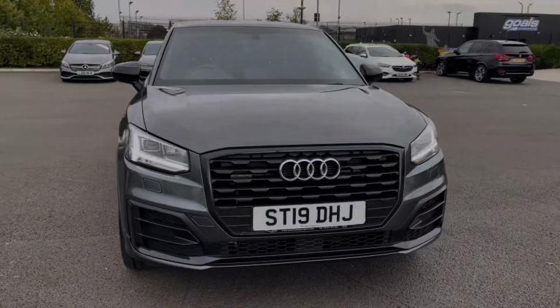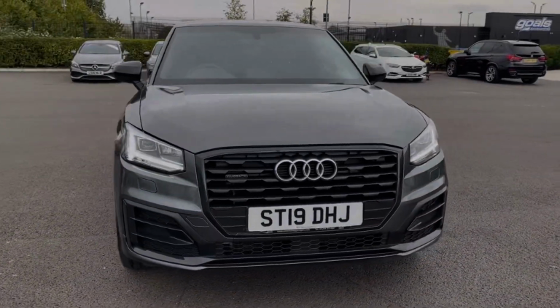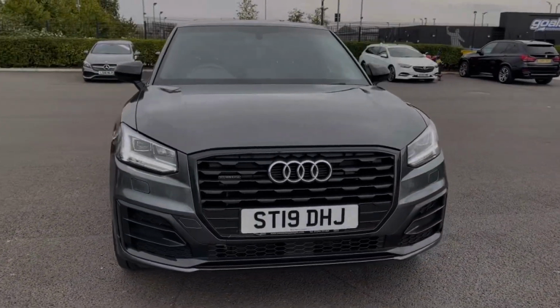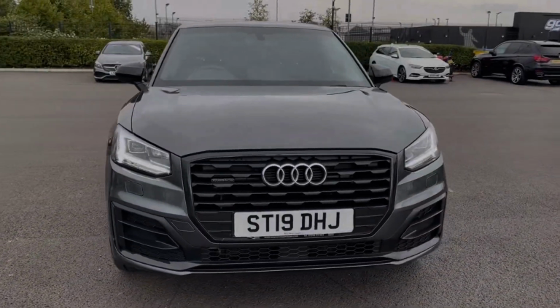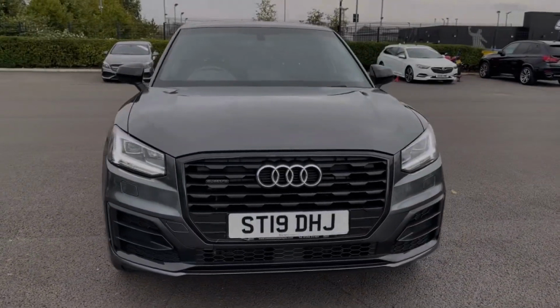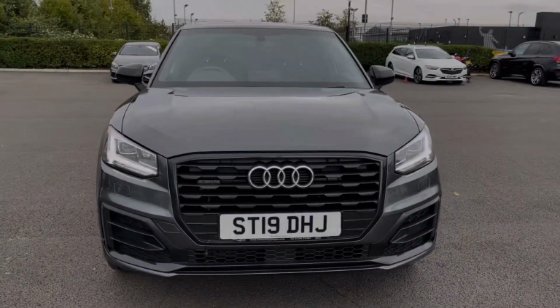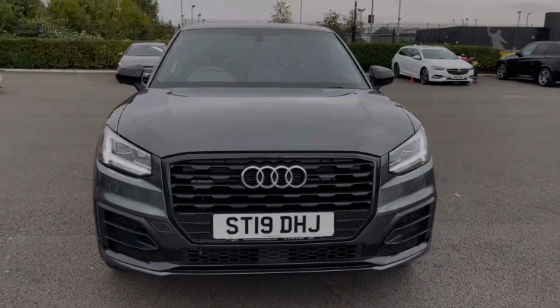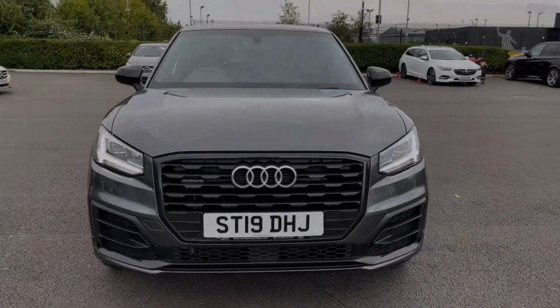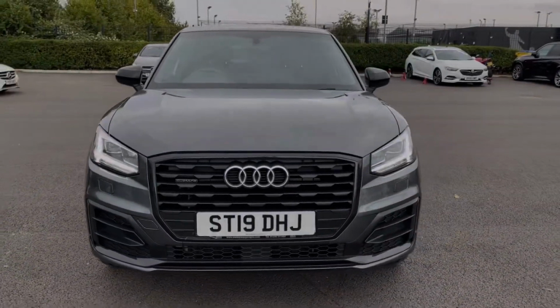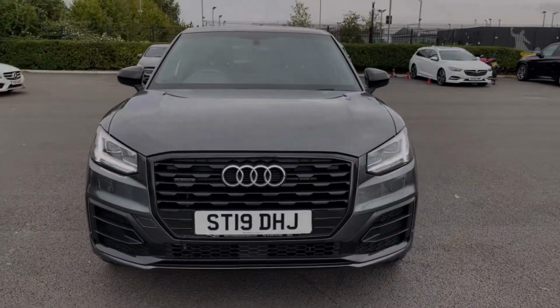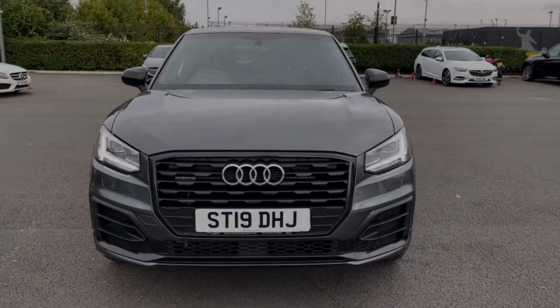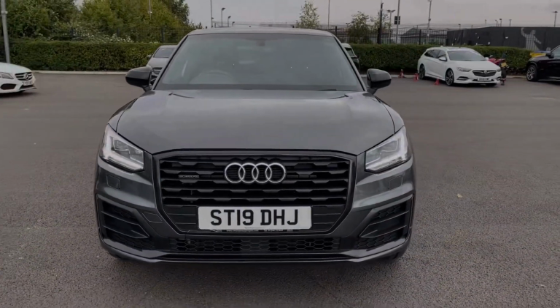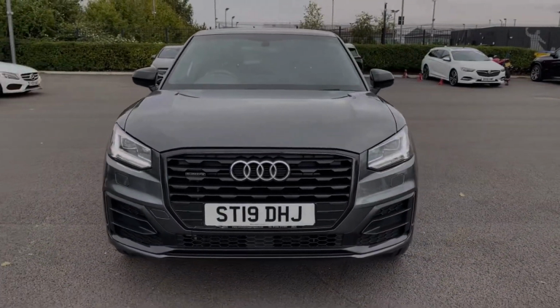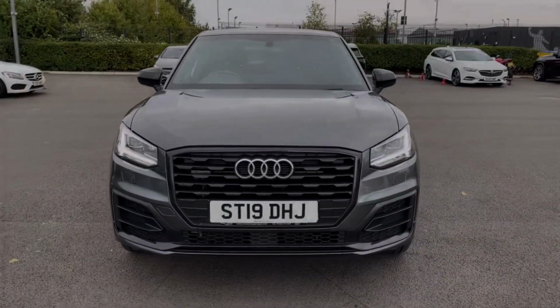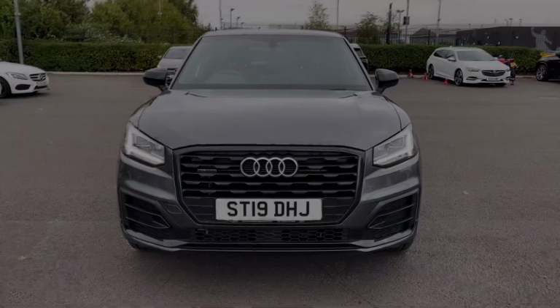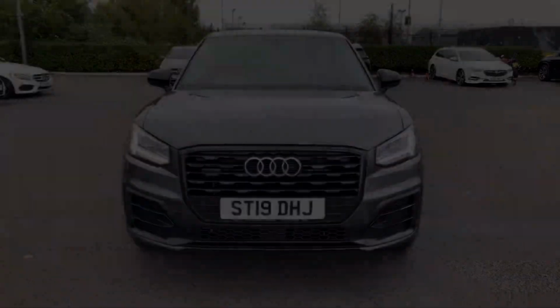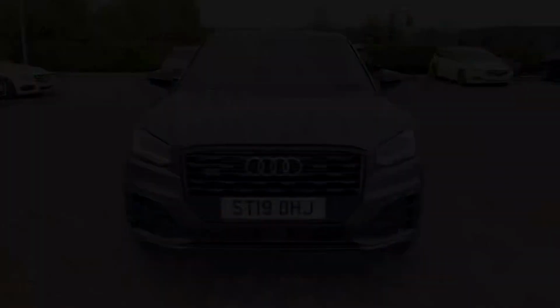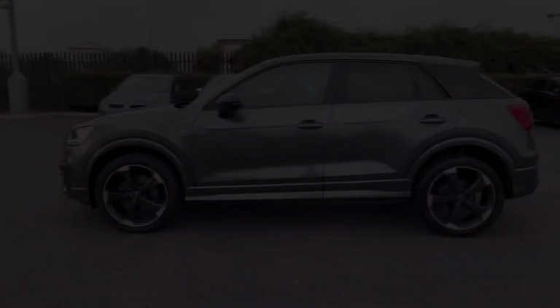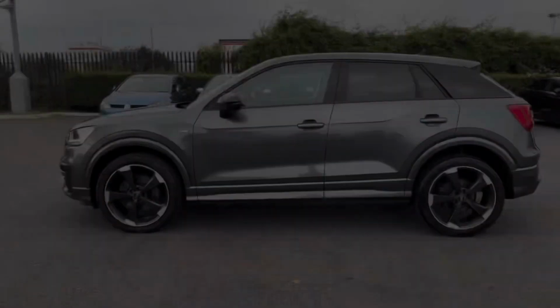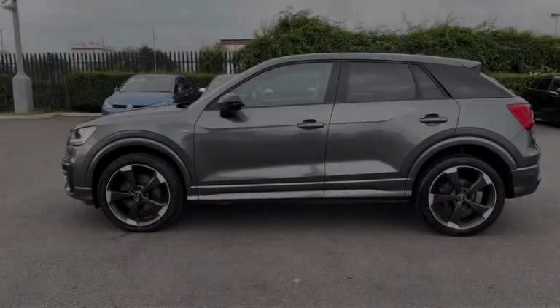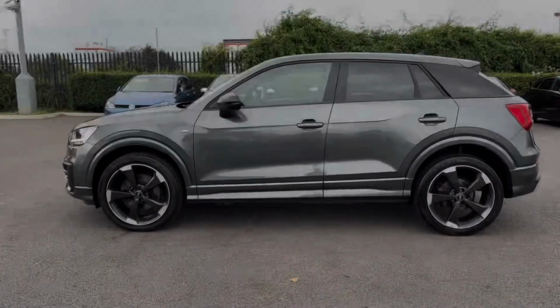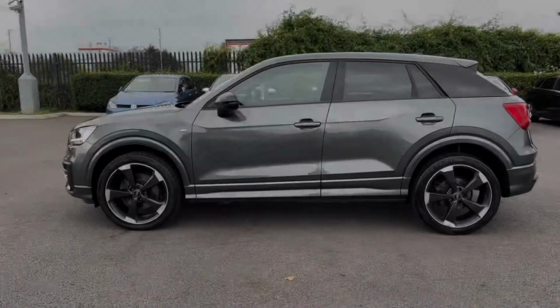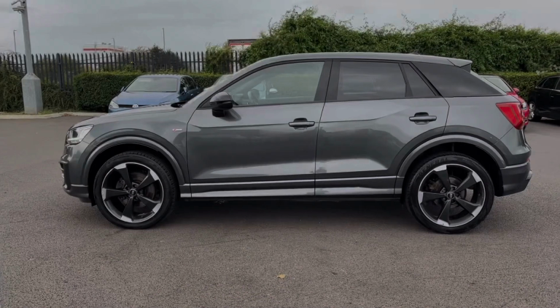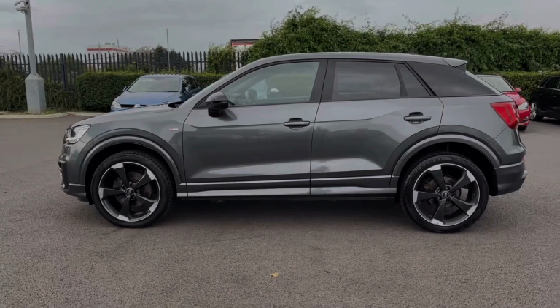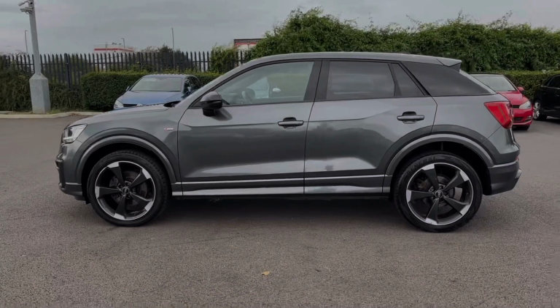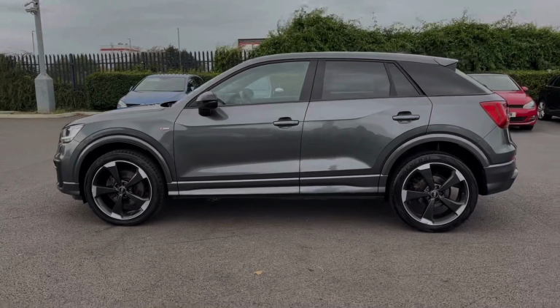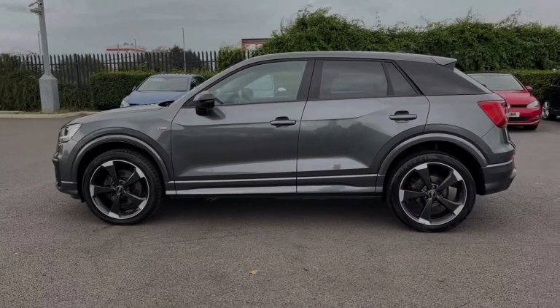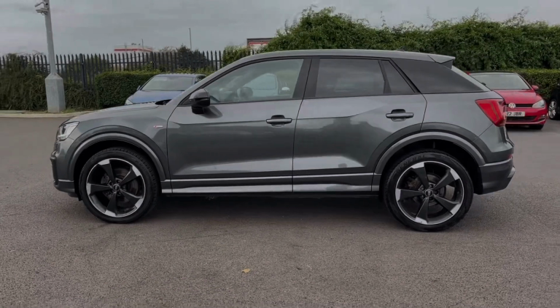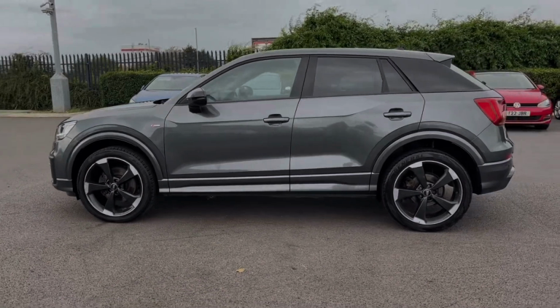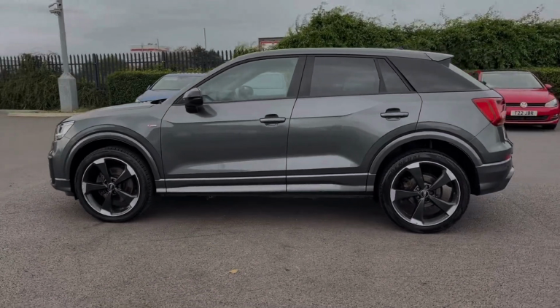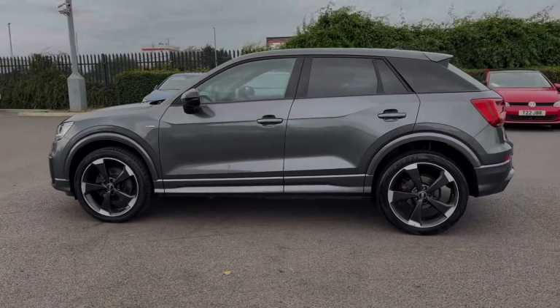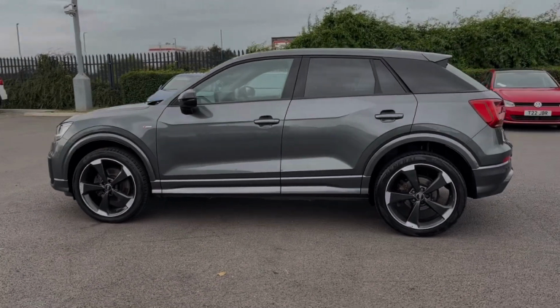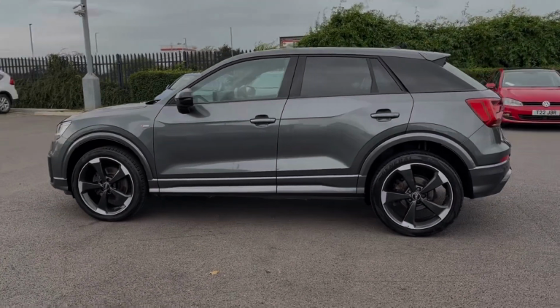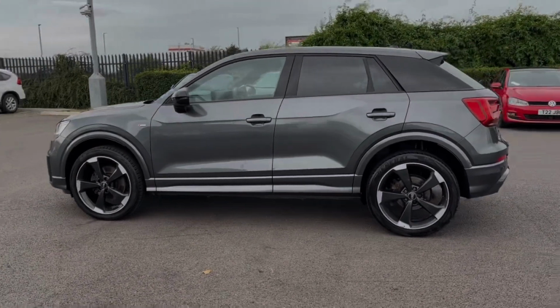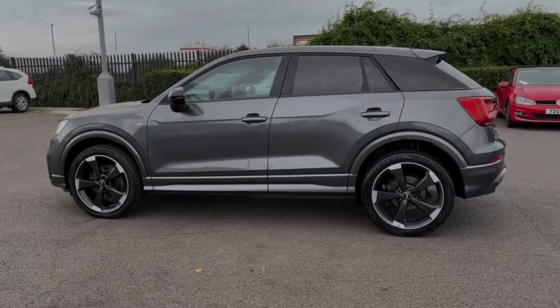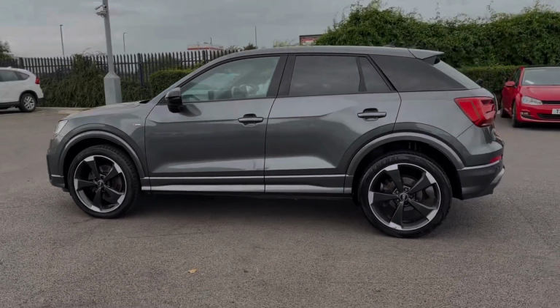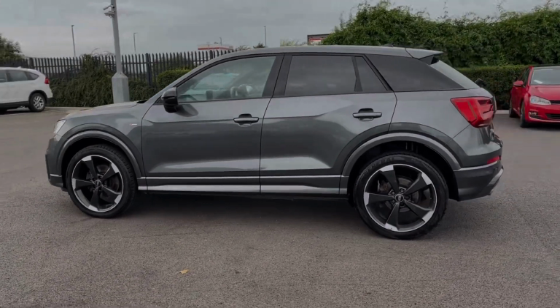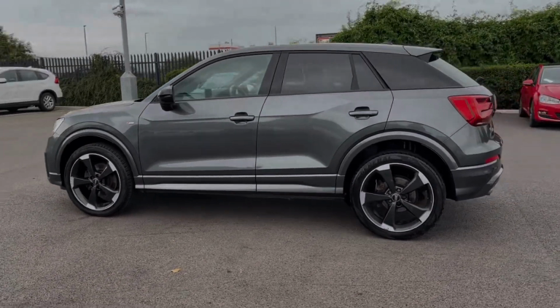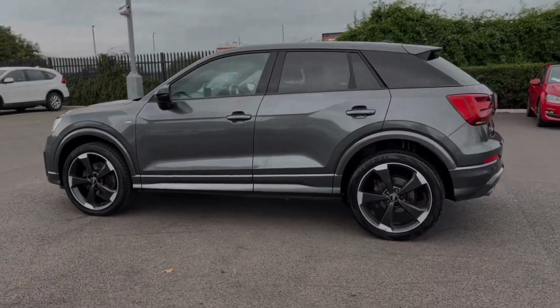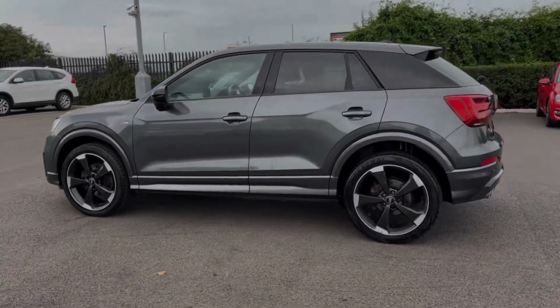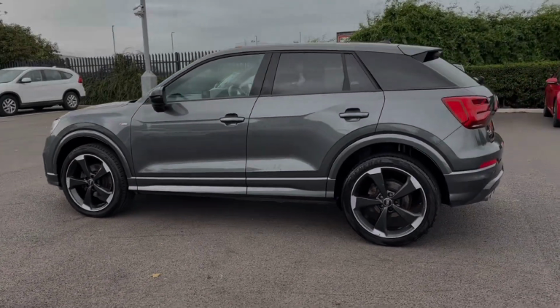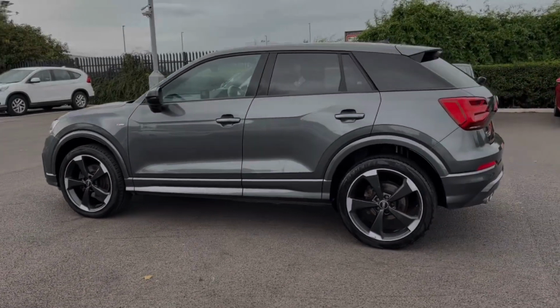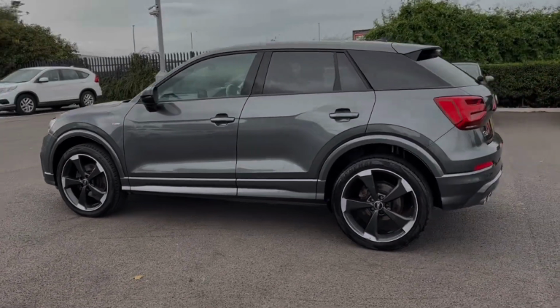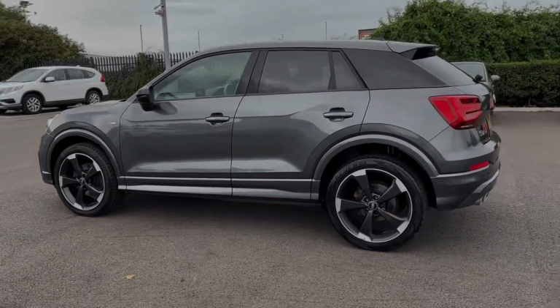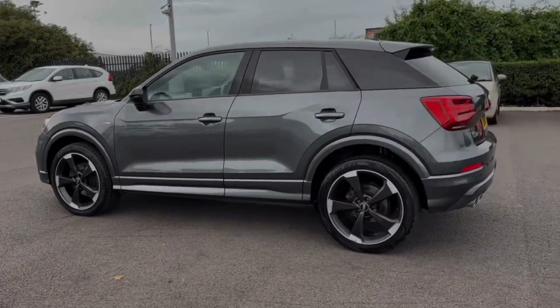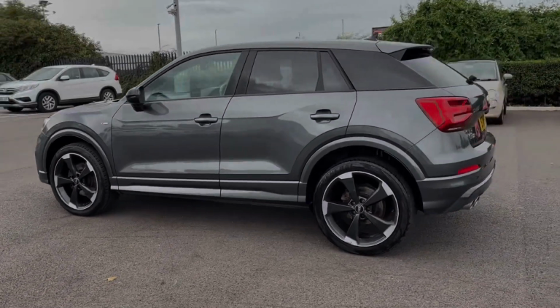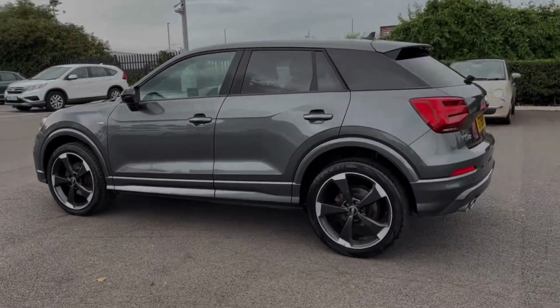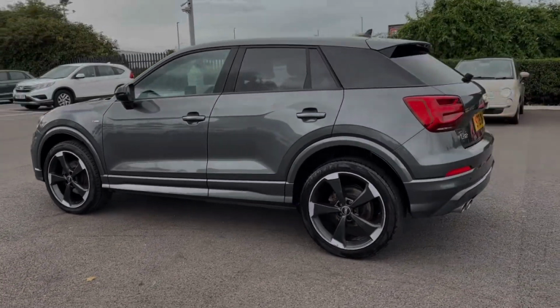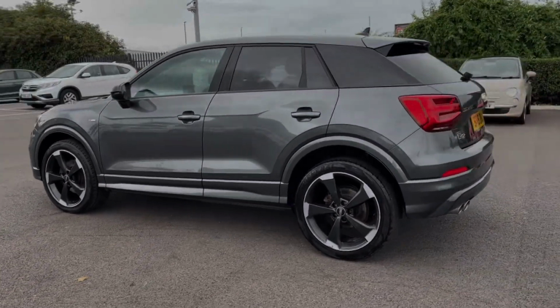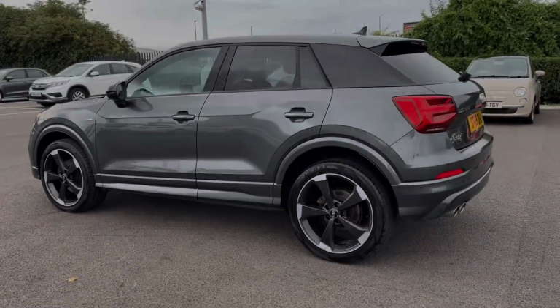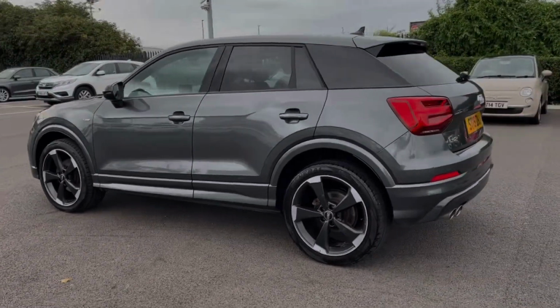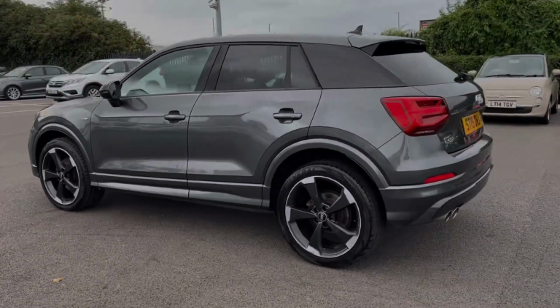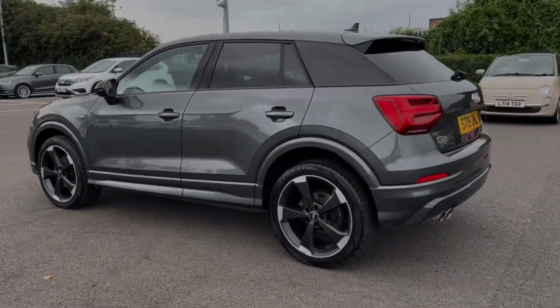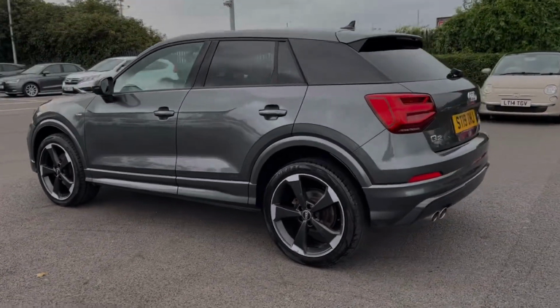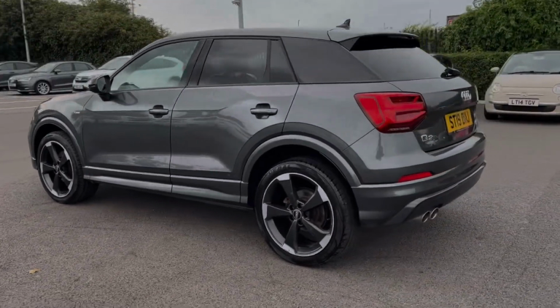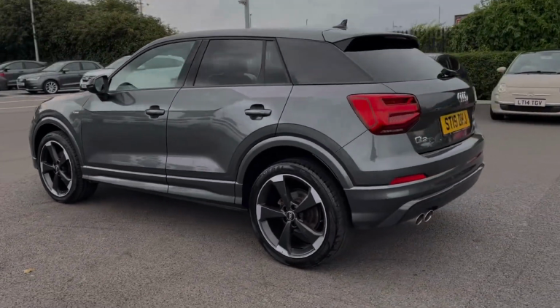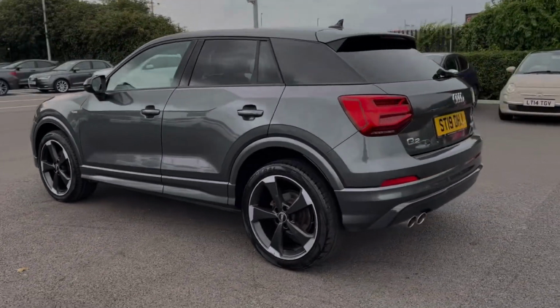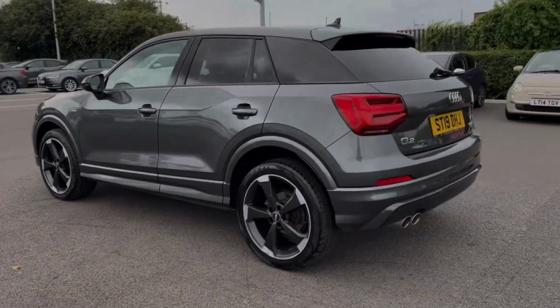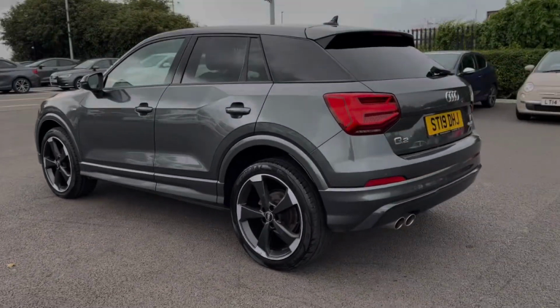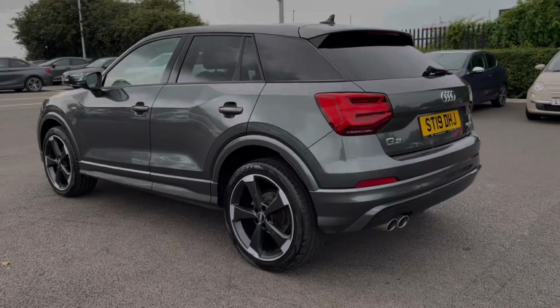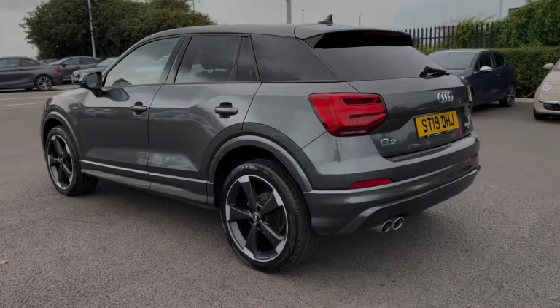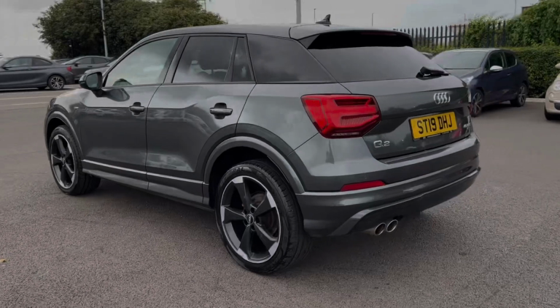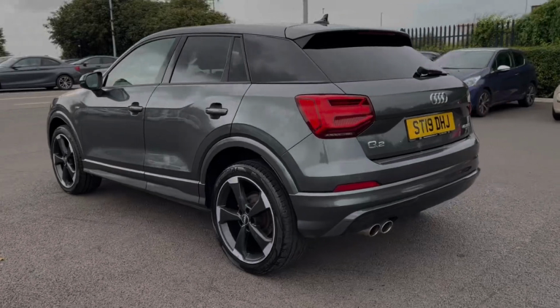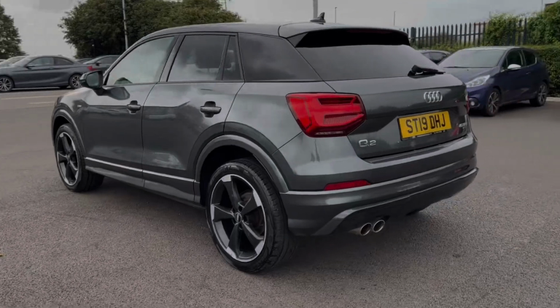This car comes from only one previous owner and boasts 42,000 miles on the clock, and if needed it will receive a service from us upon sale.